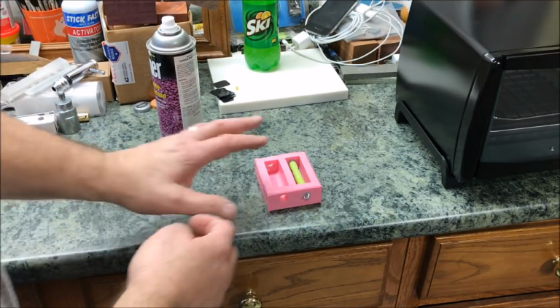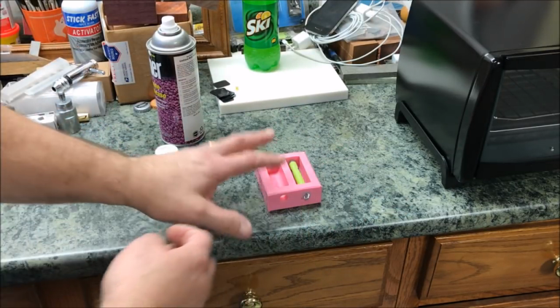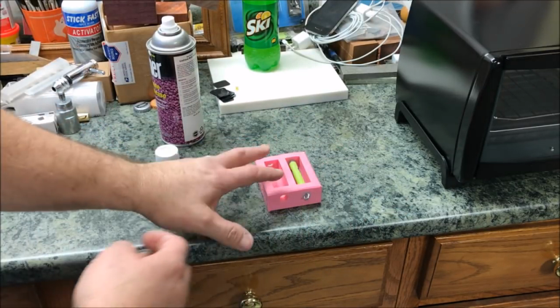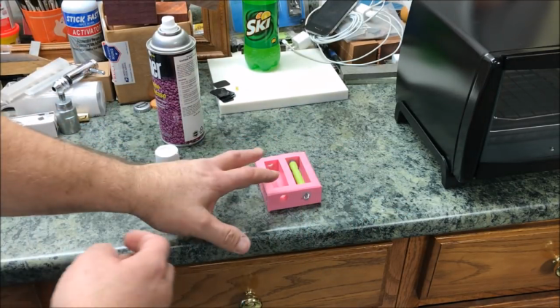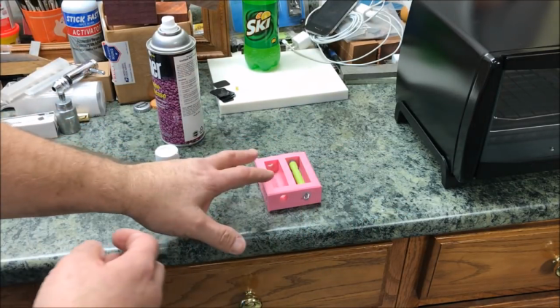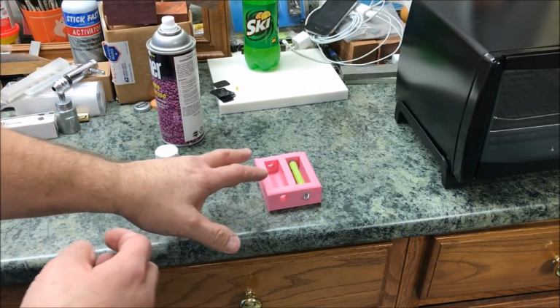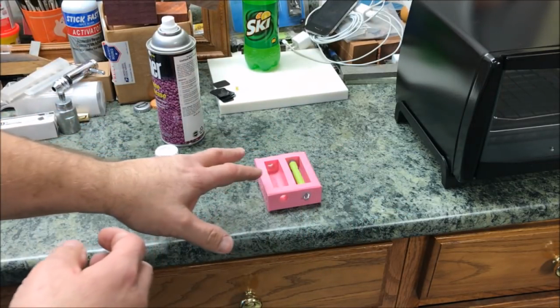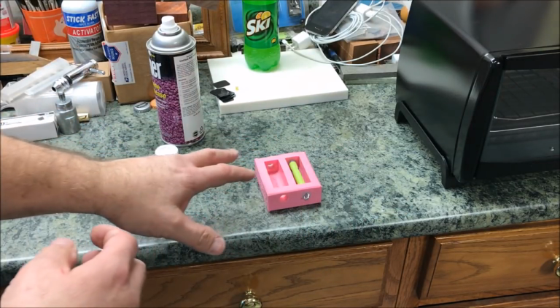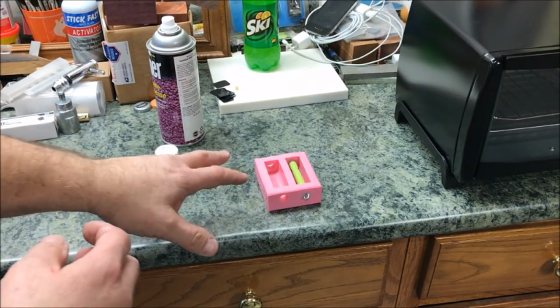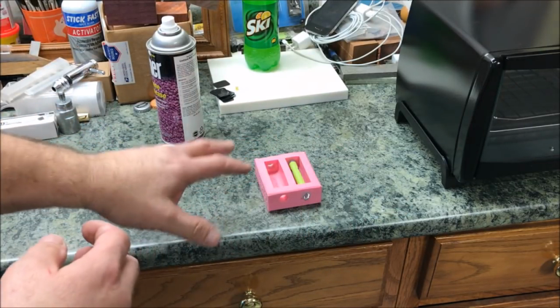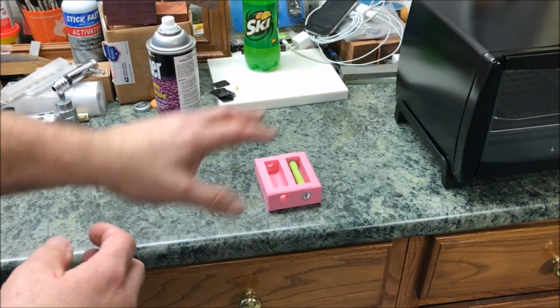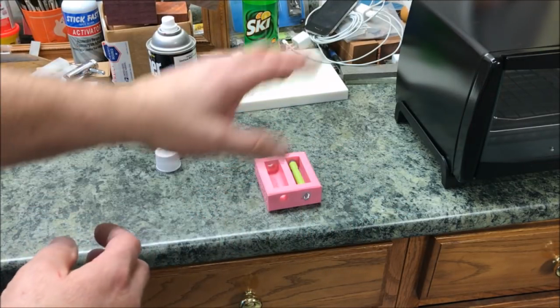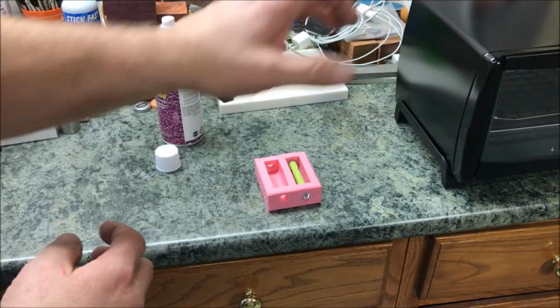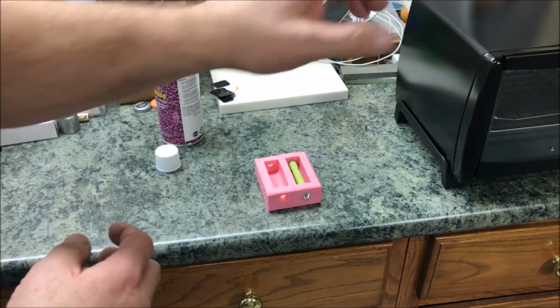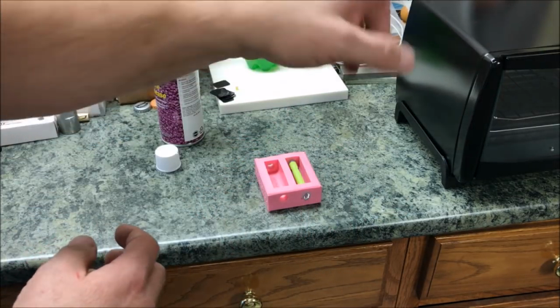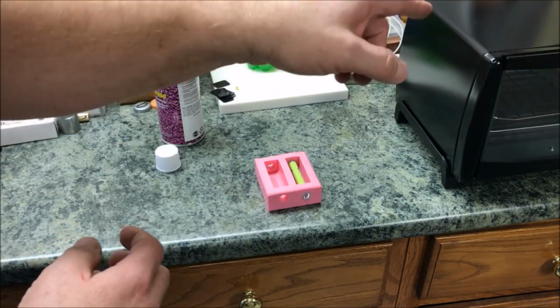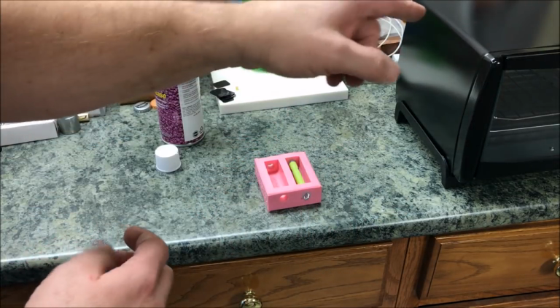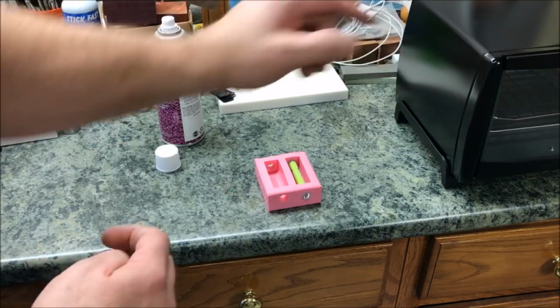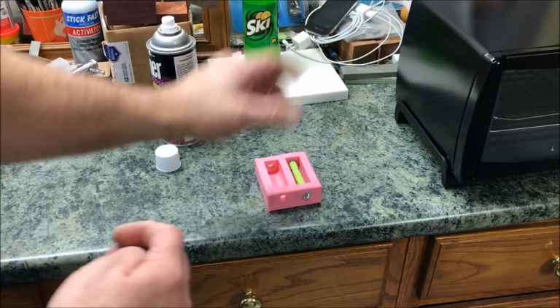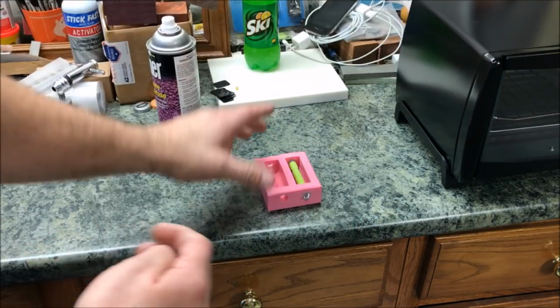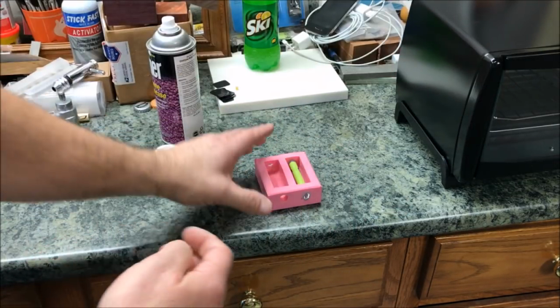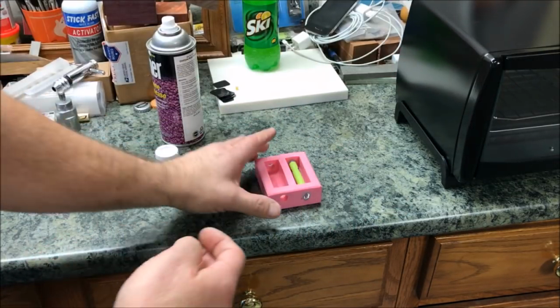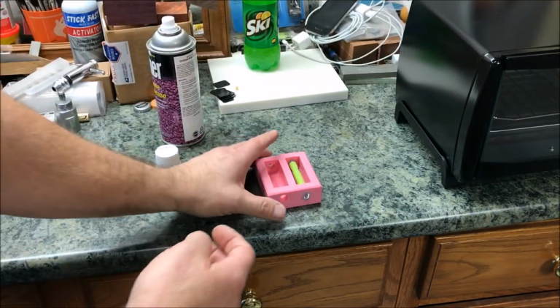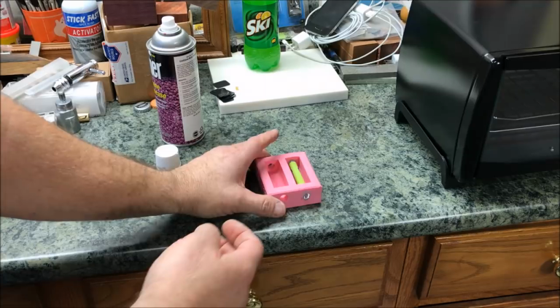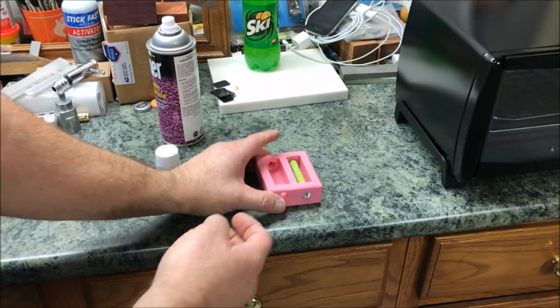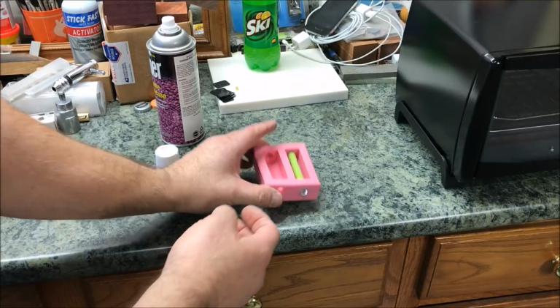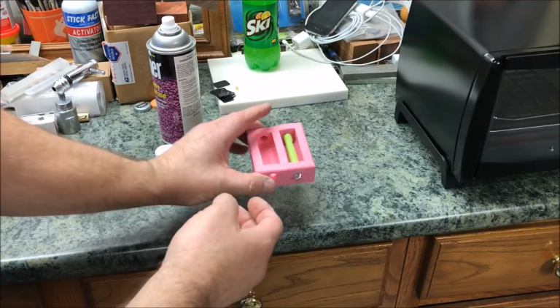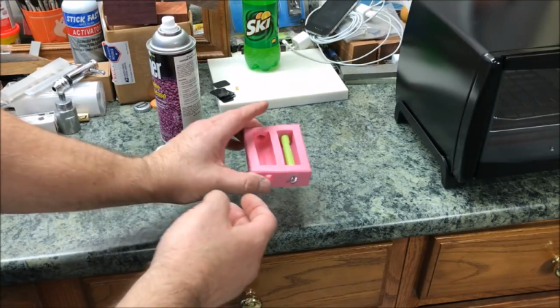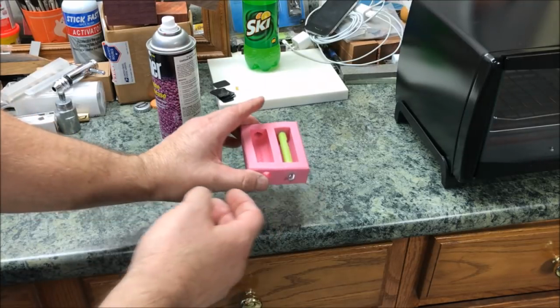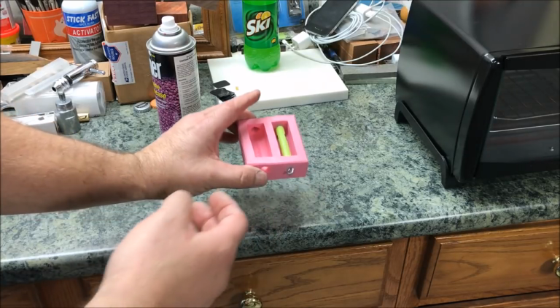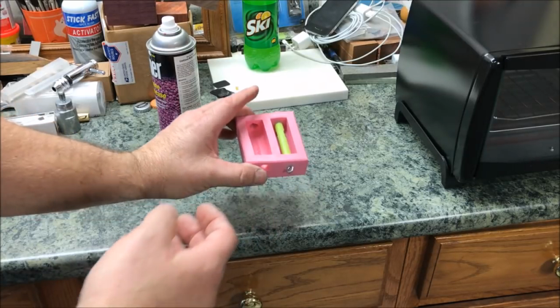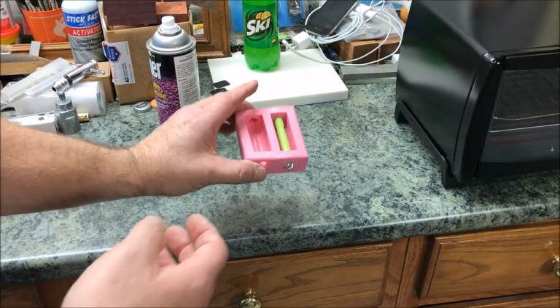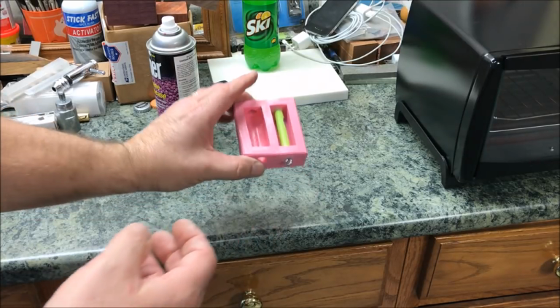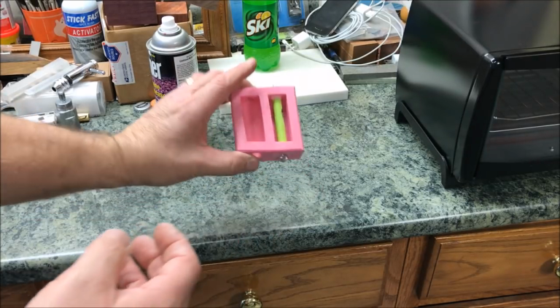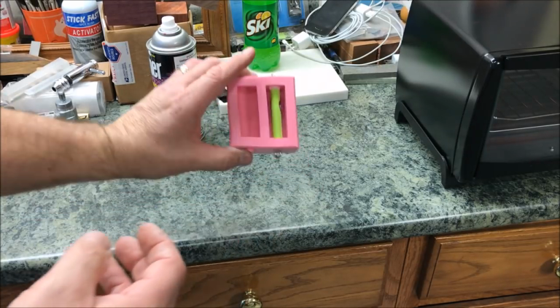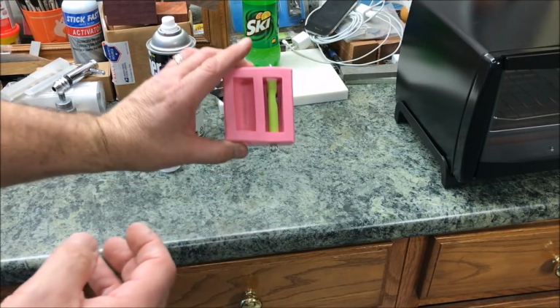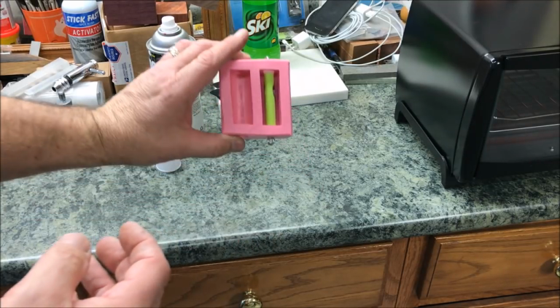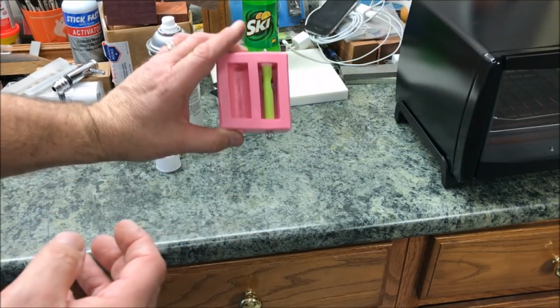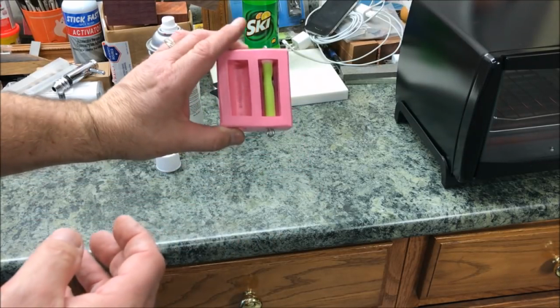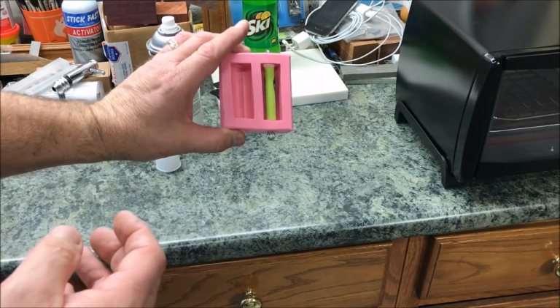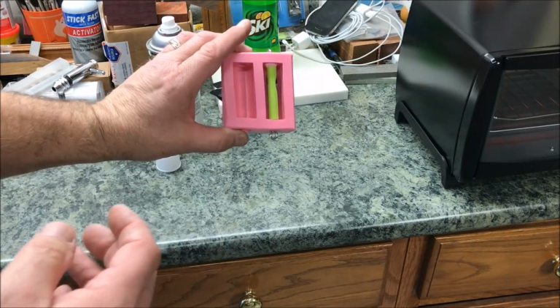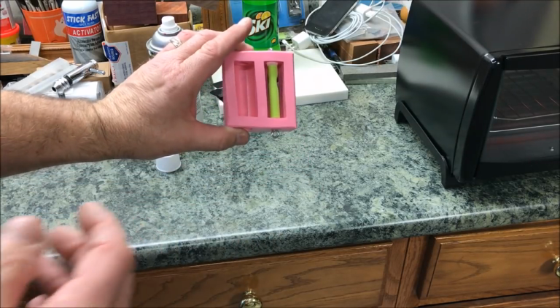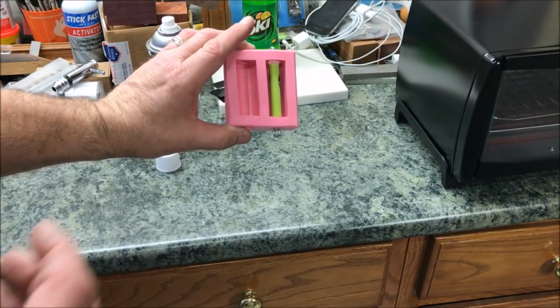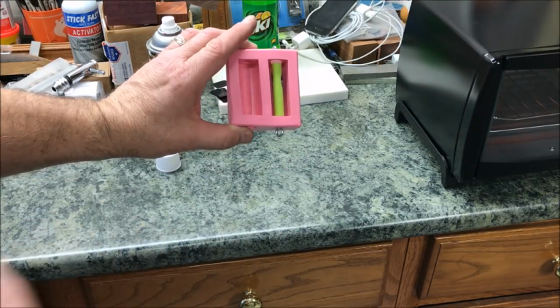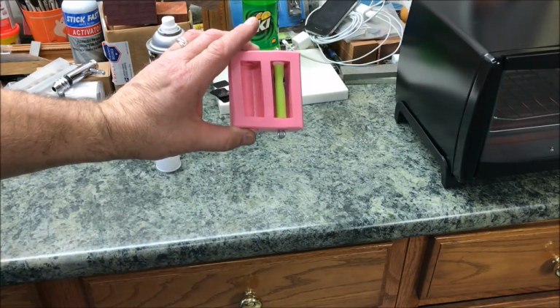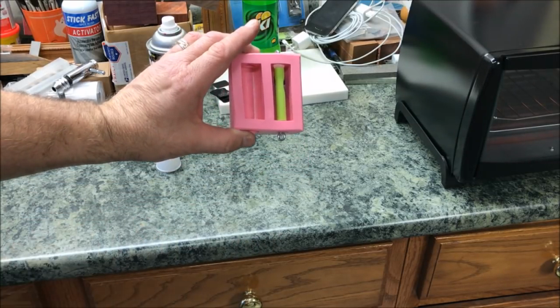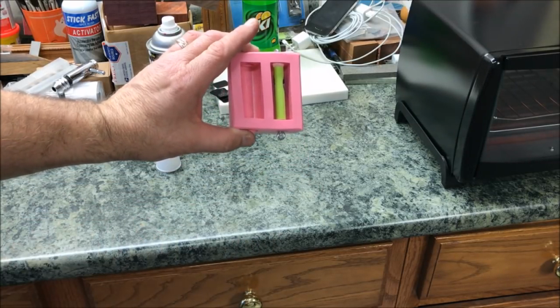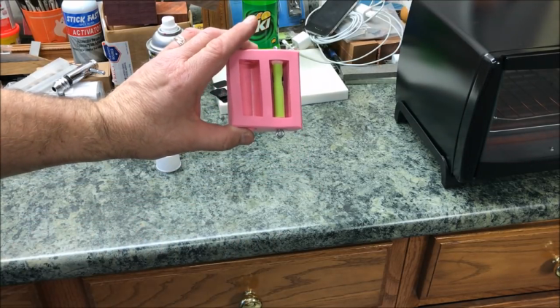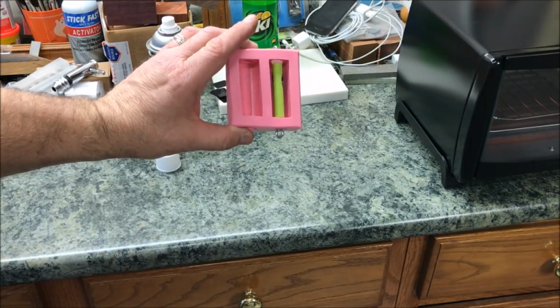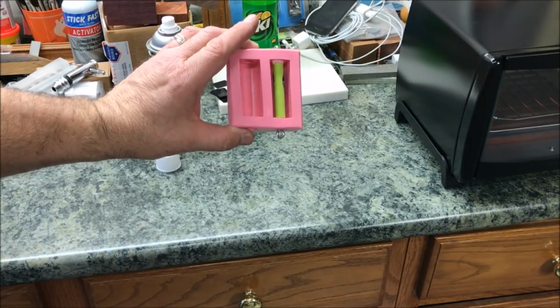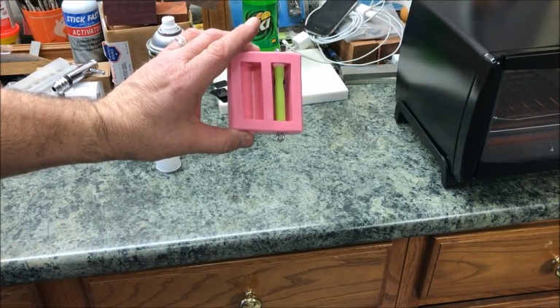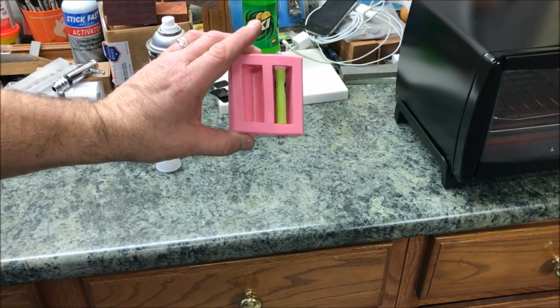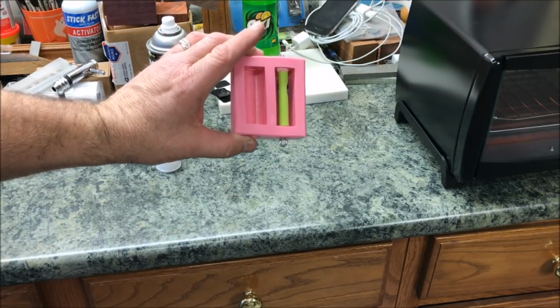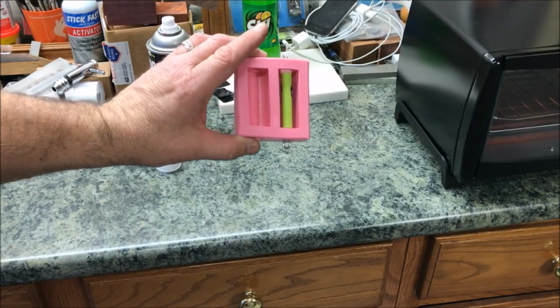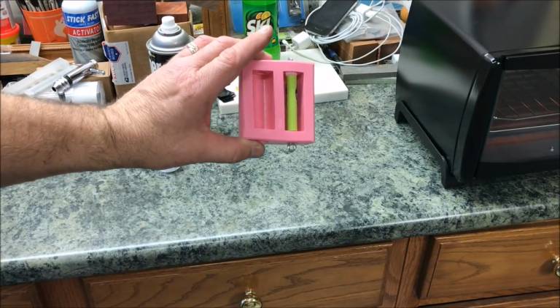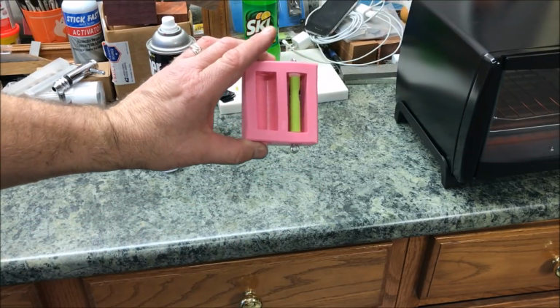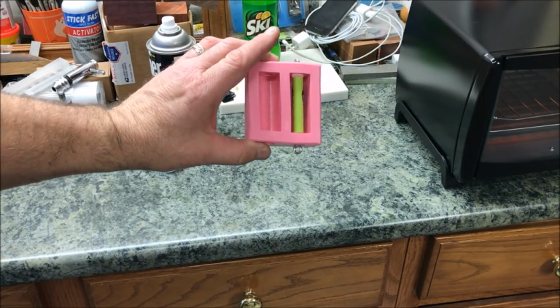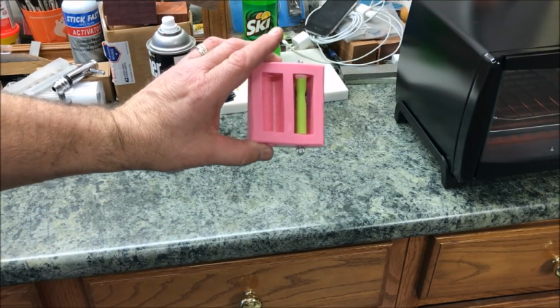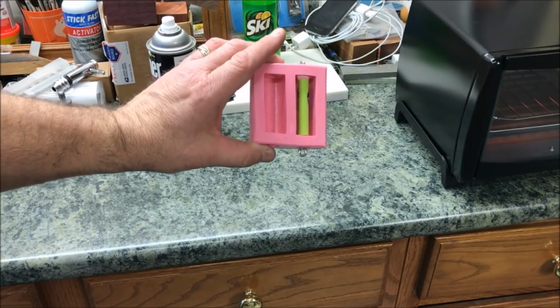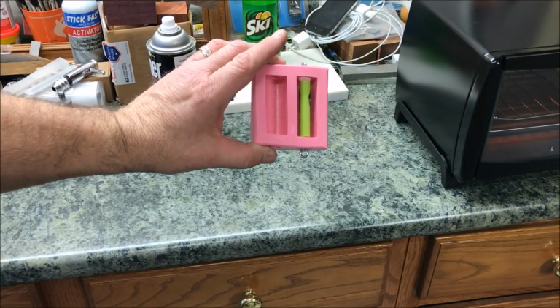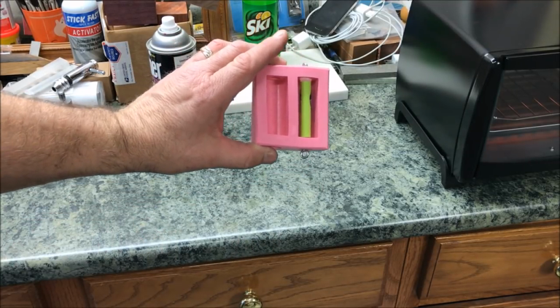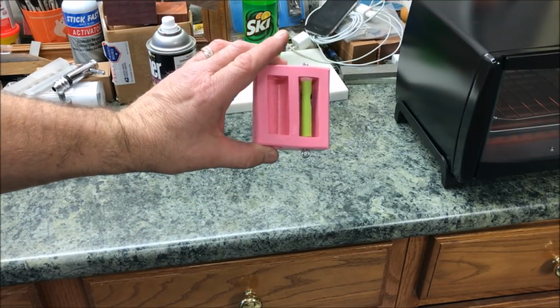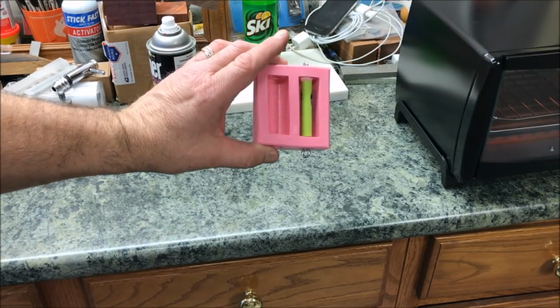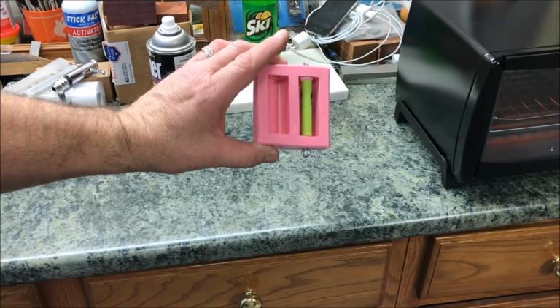At this point we're ready to put the whole thing into the oven, and it's going to sit there for about 20 minutes.